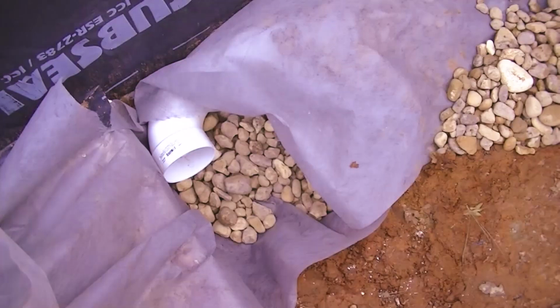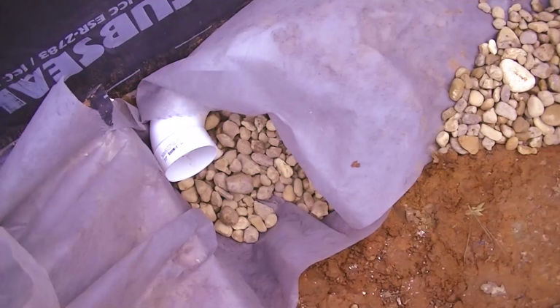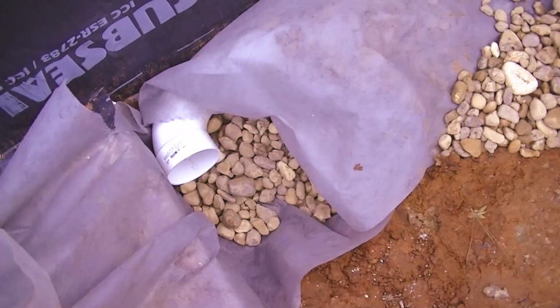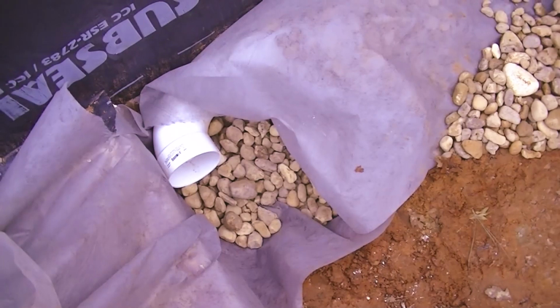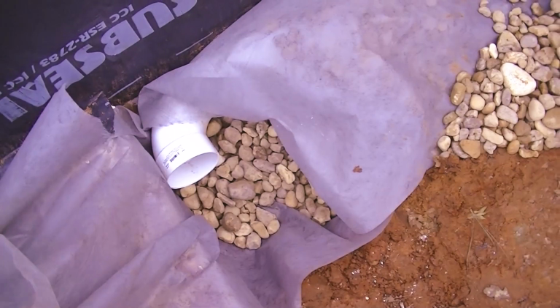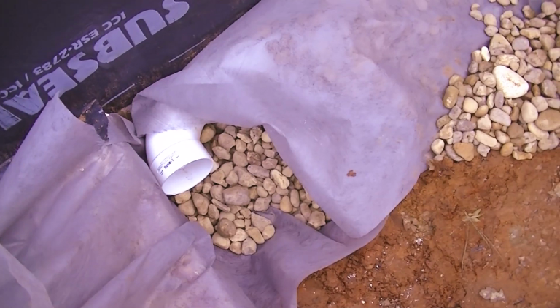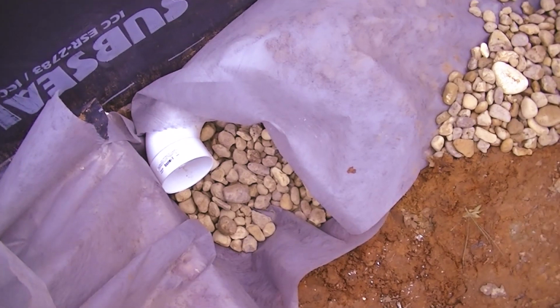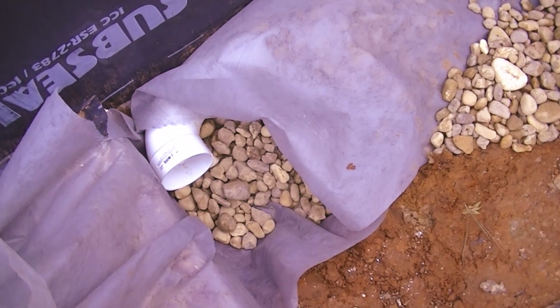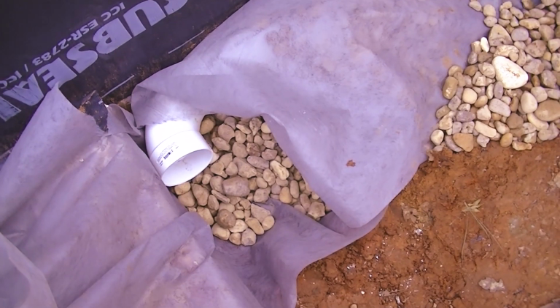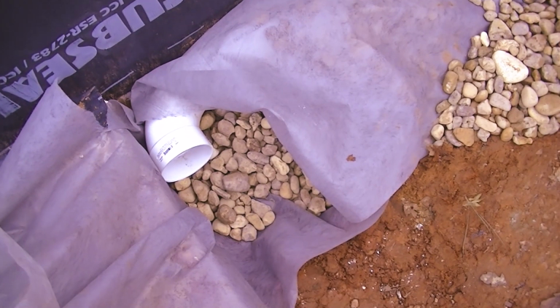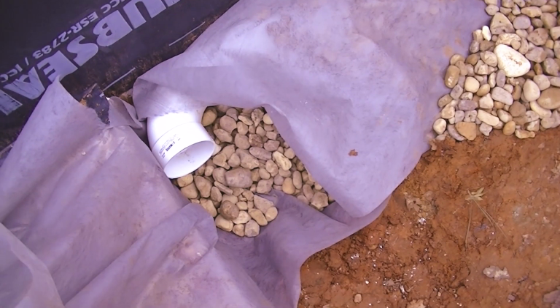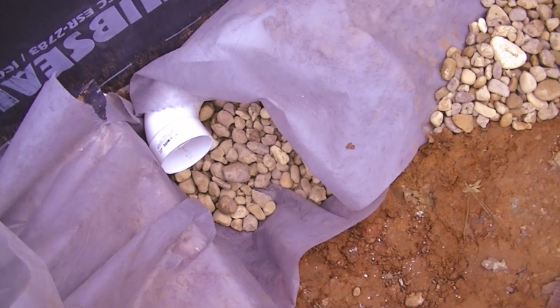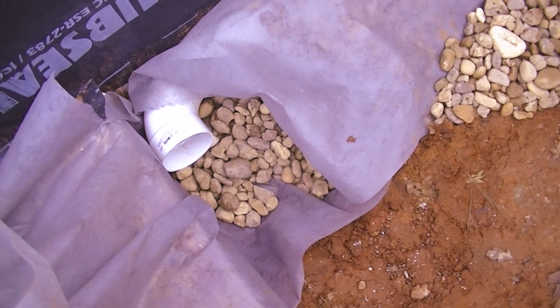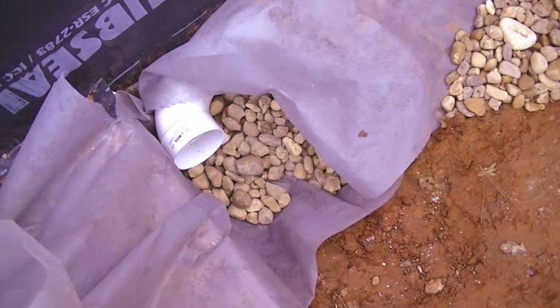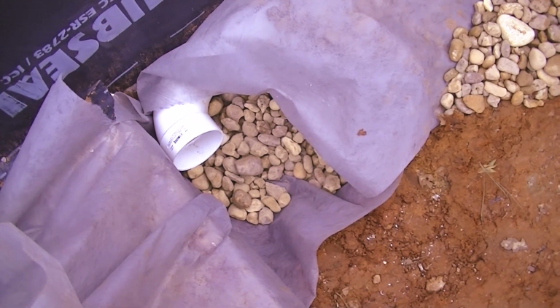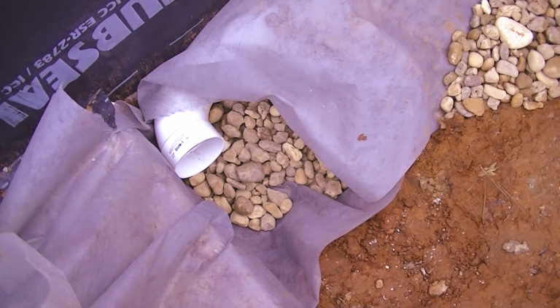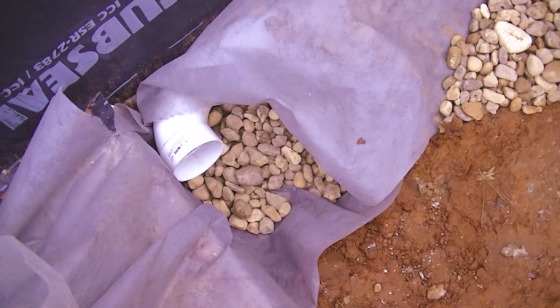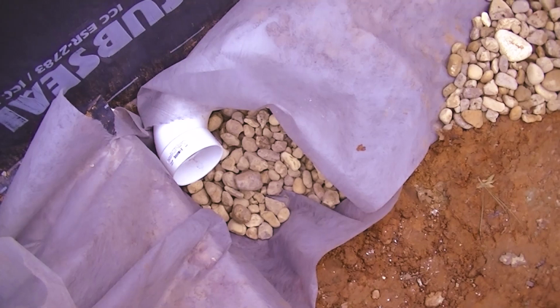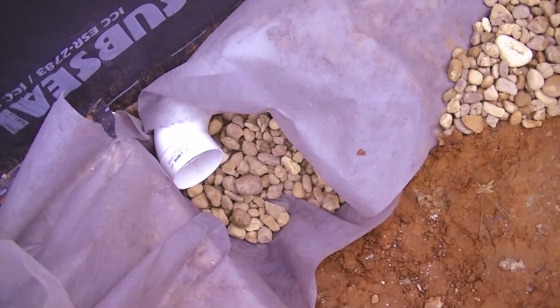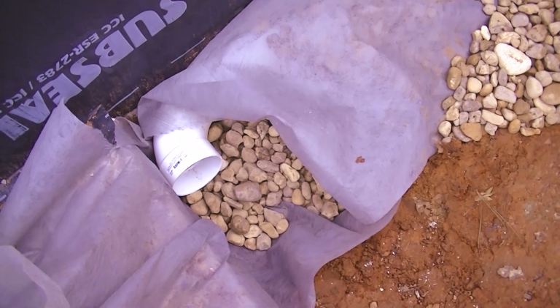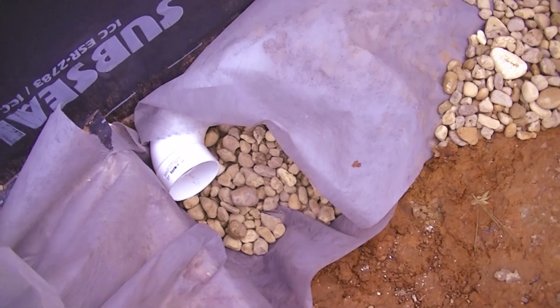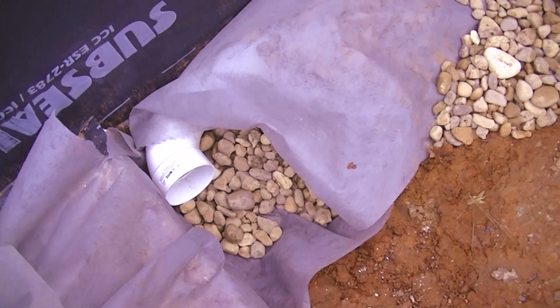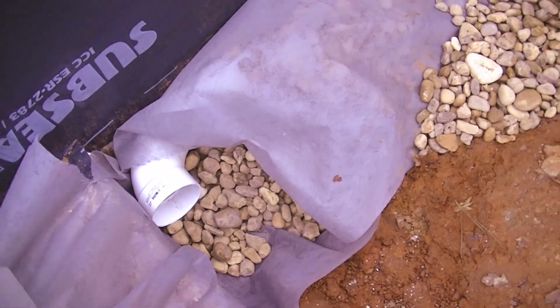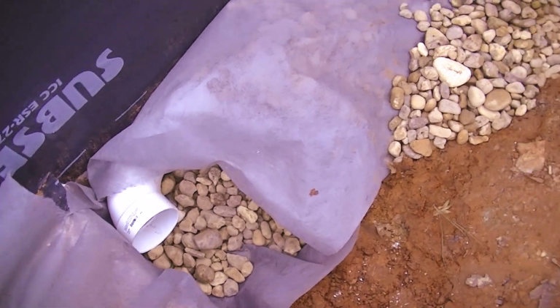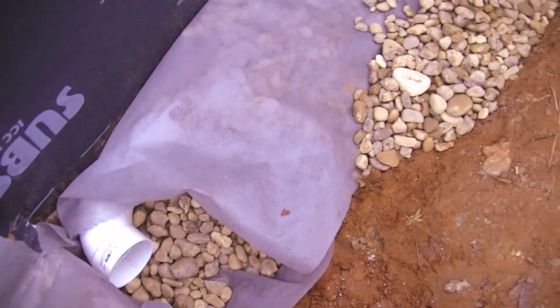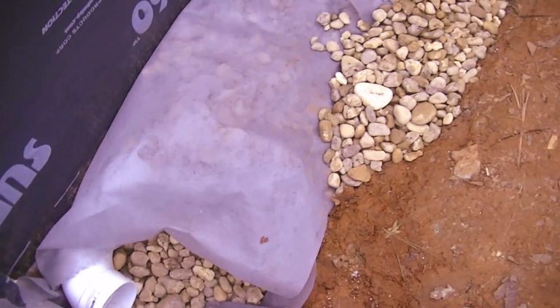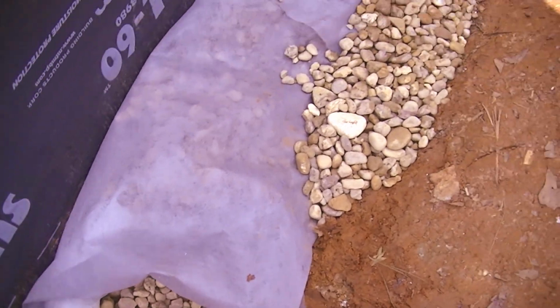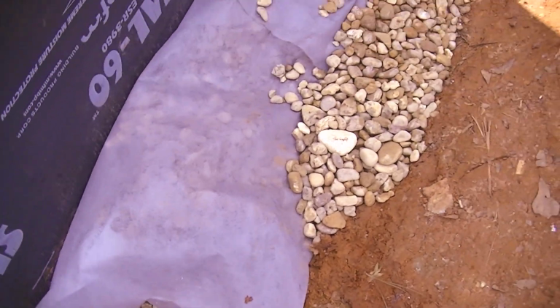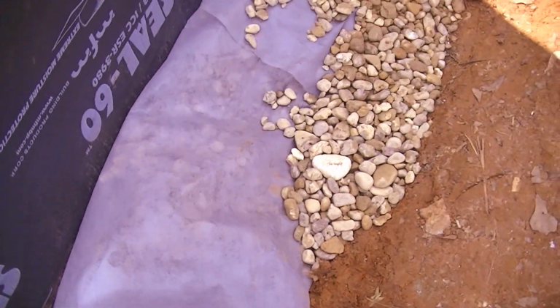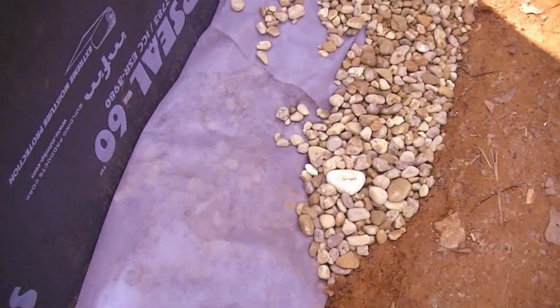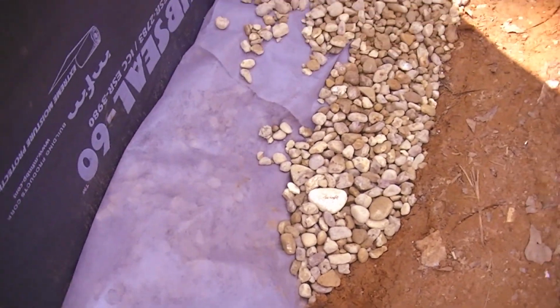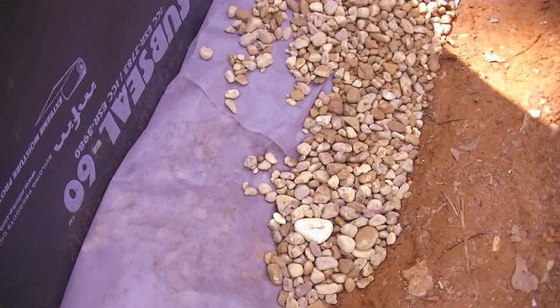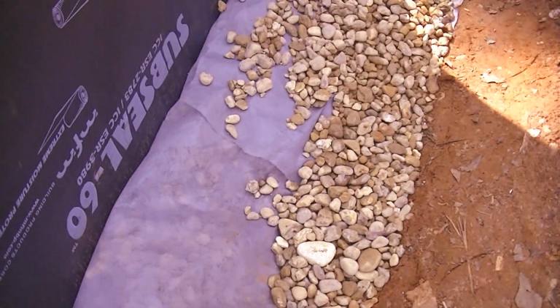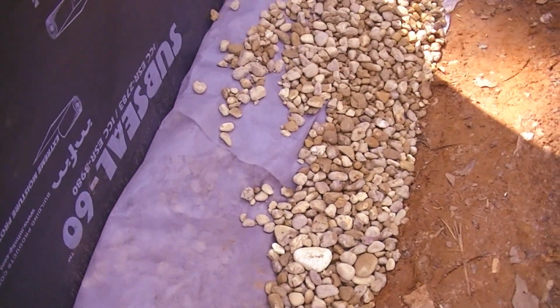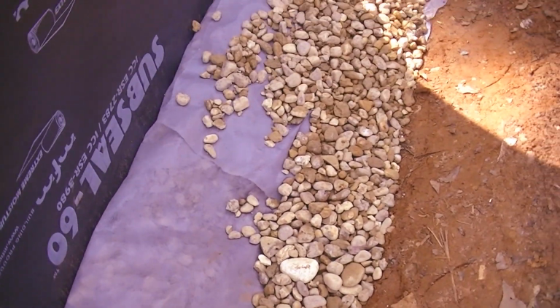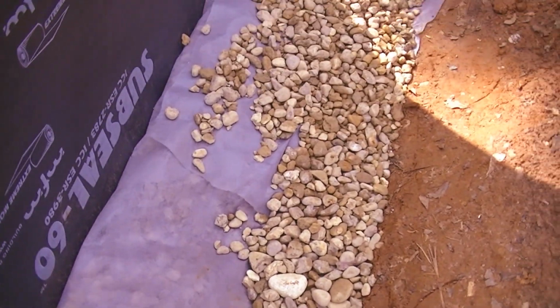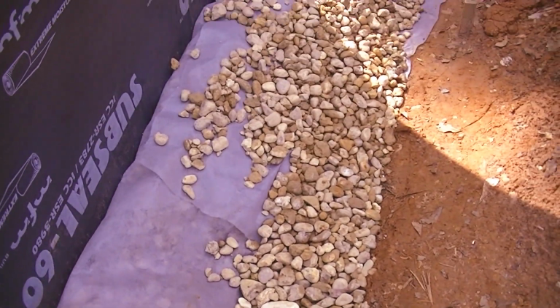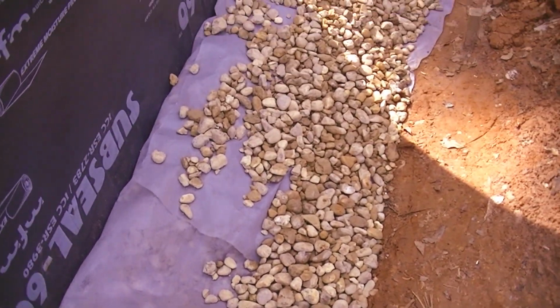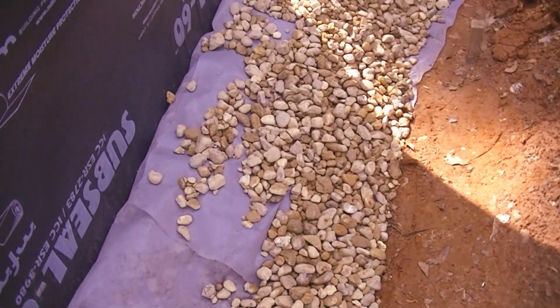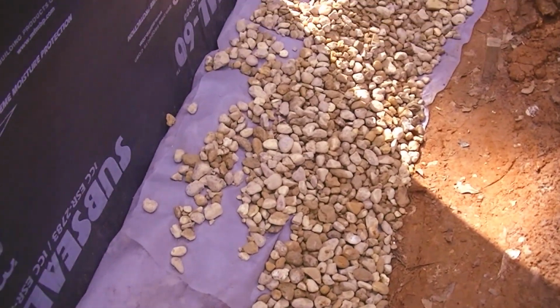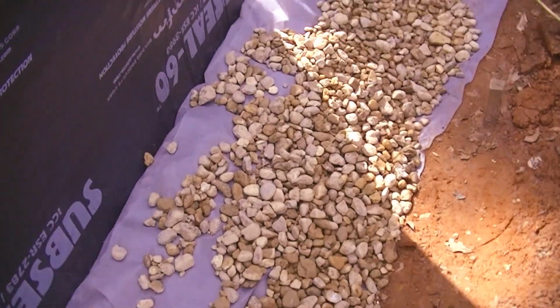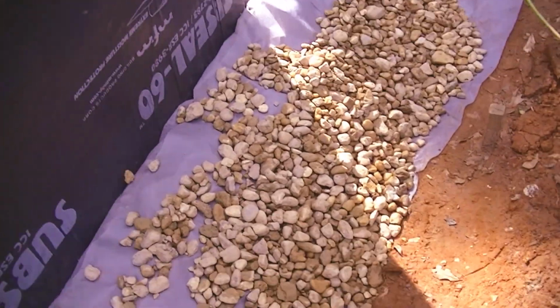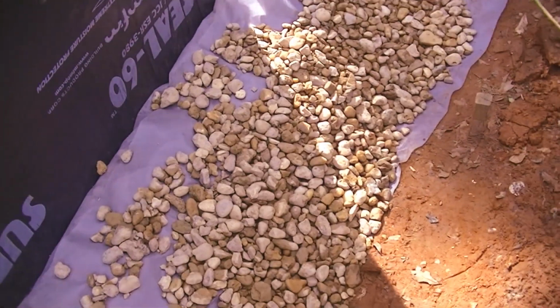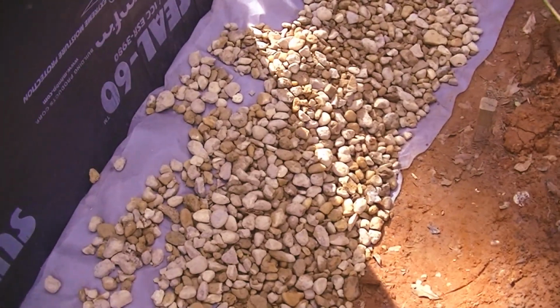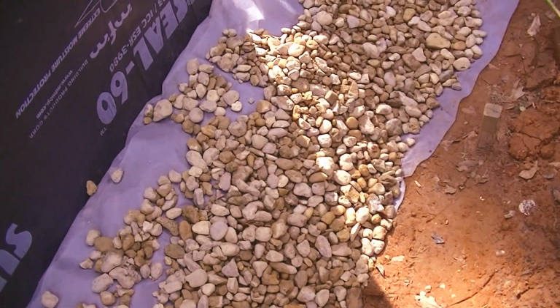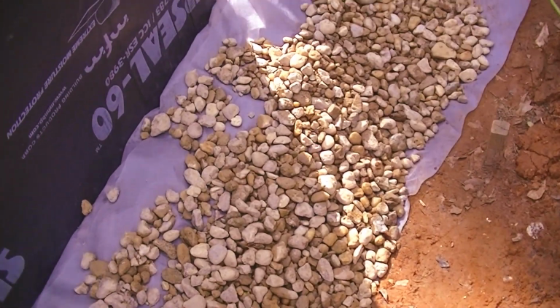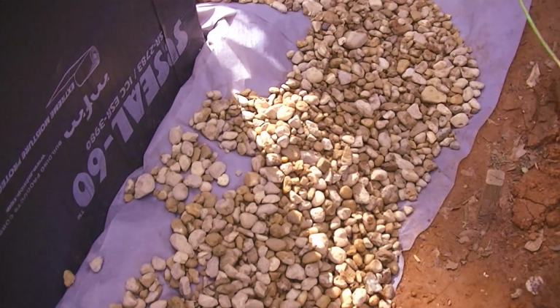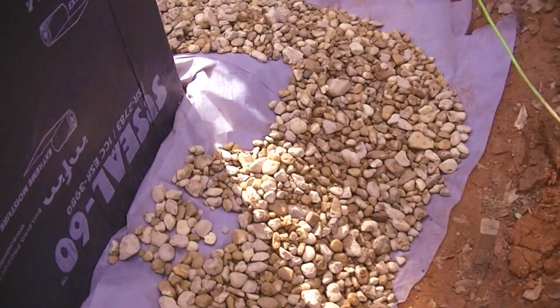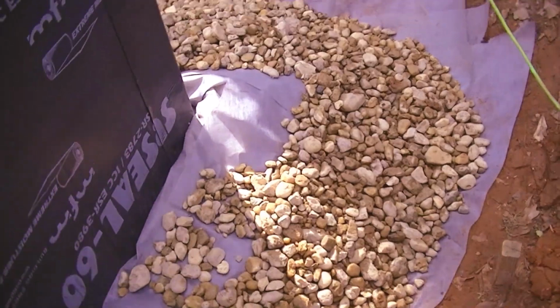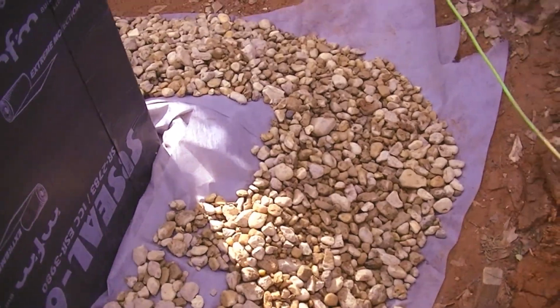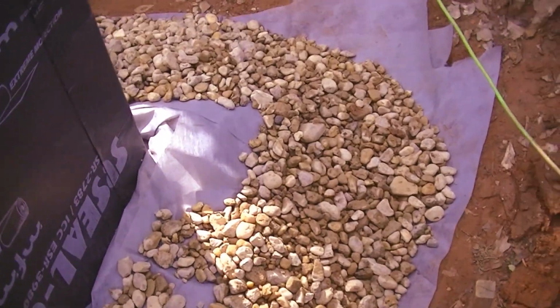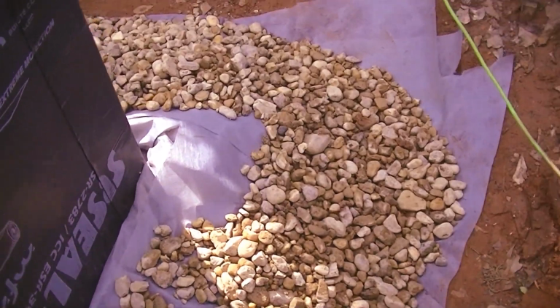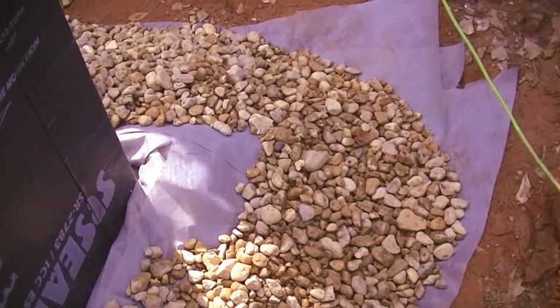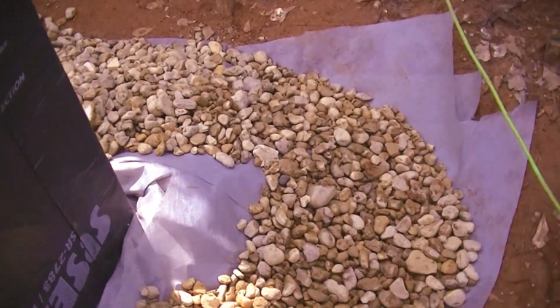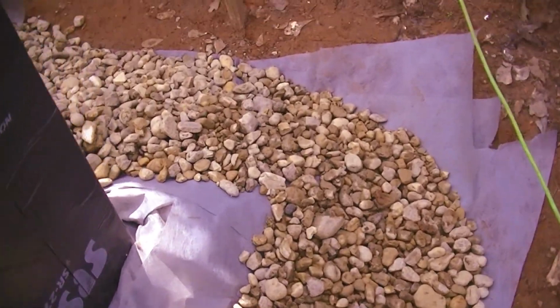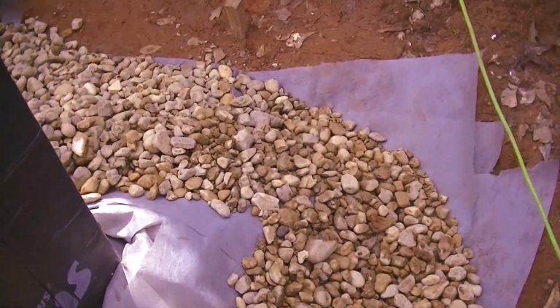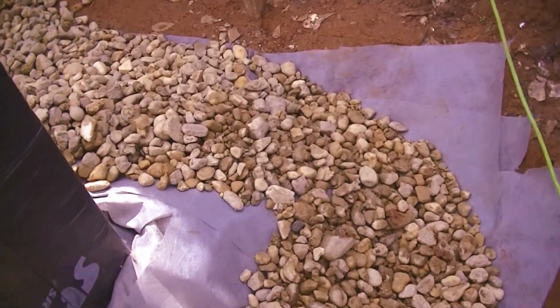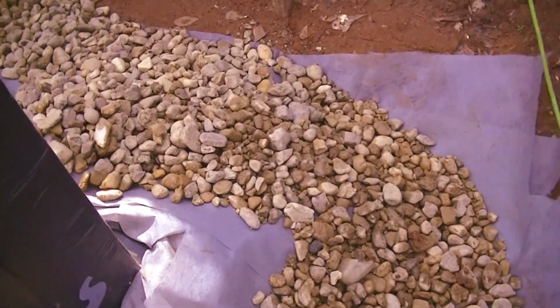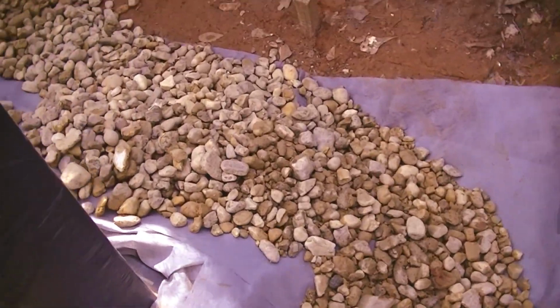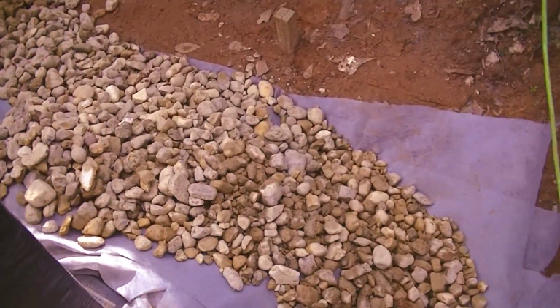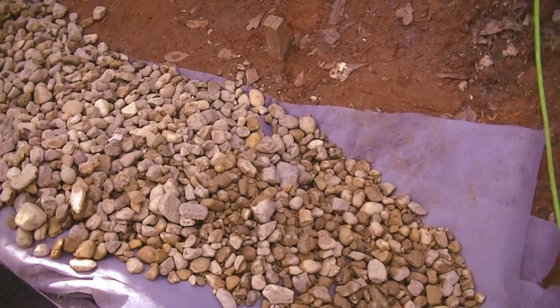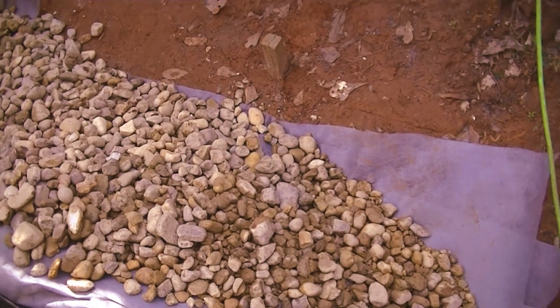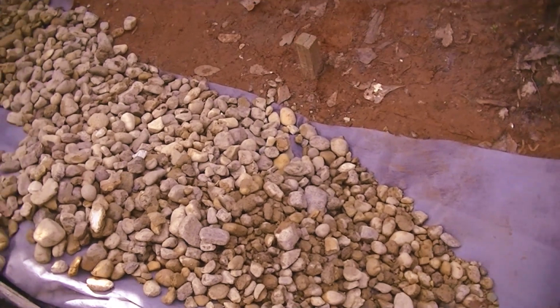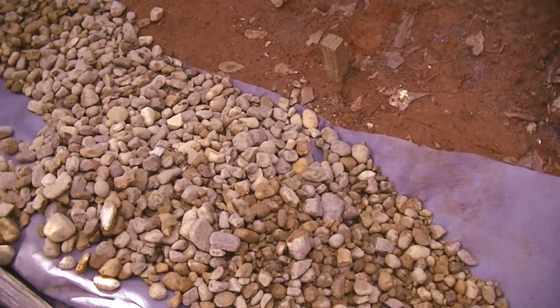Today is March 6th and we are almost done with the perimeter drain. Just going to put a little bit more rock on it.